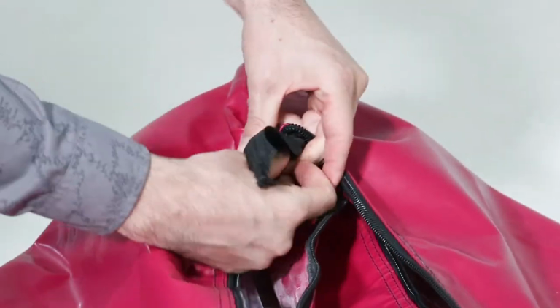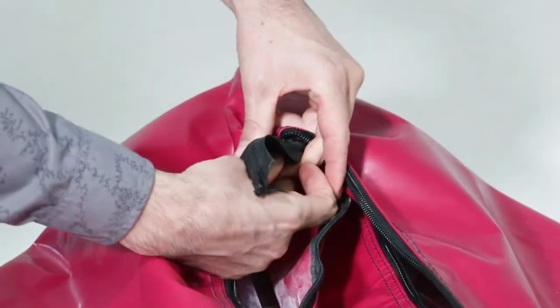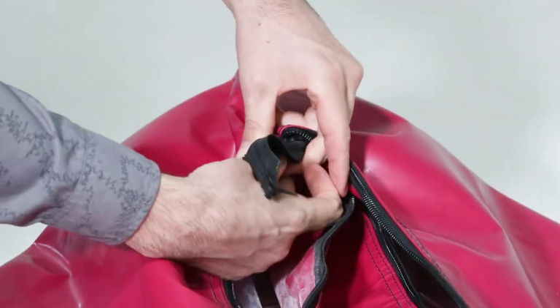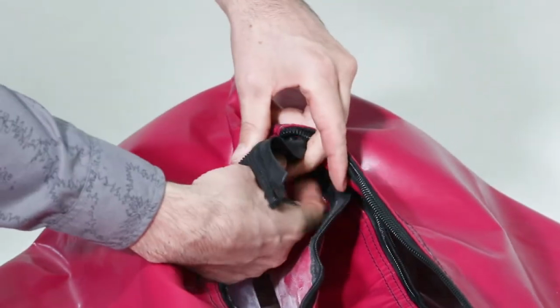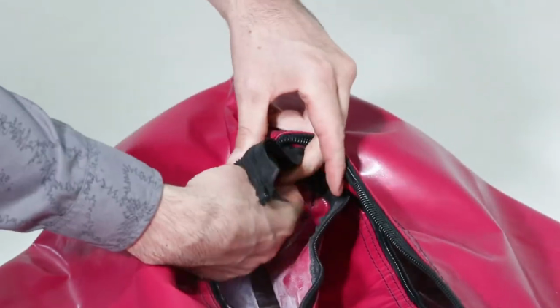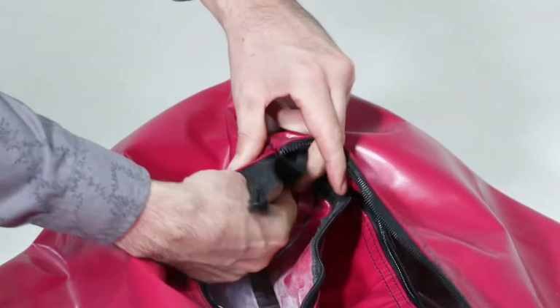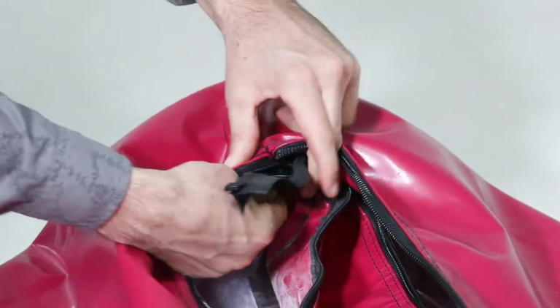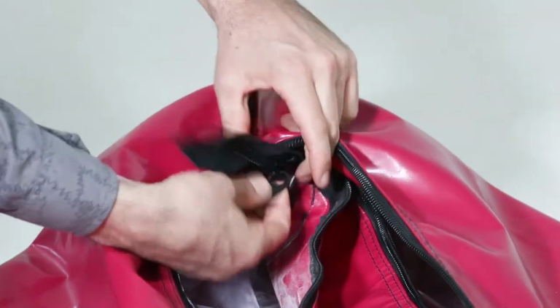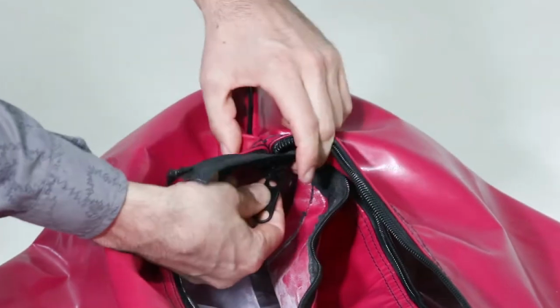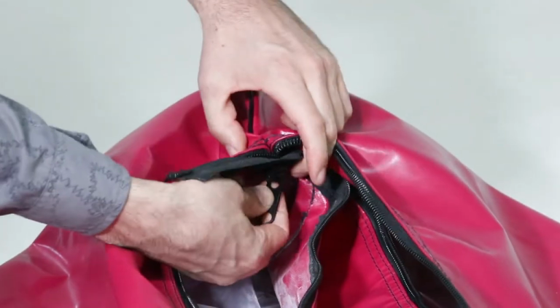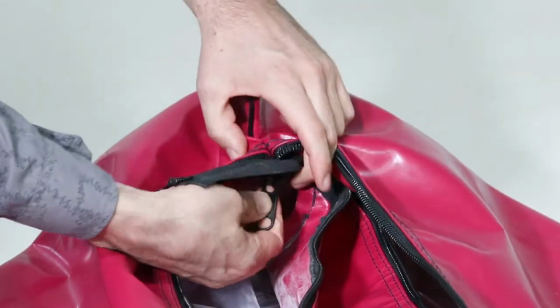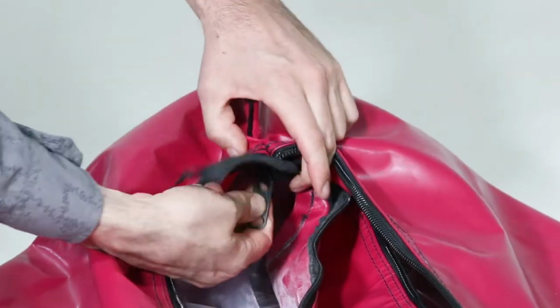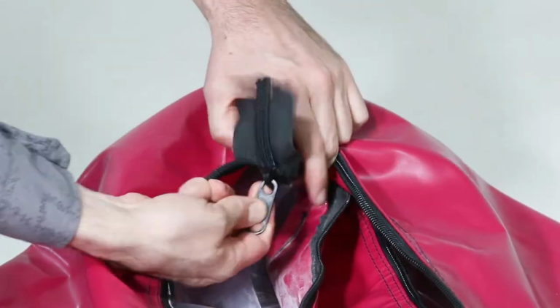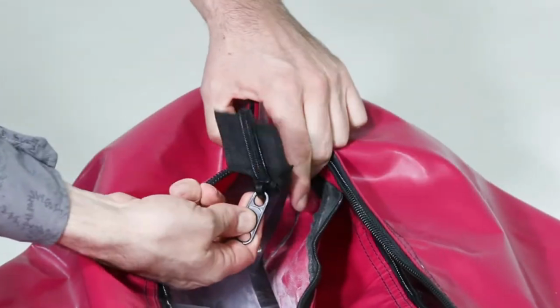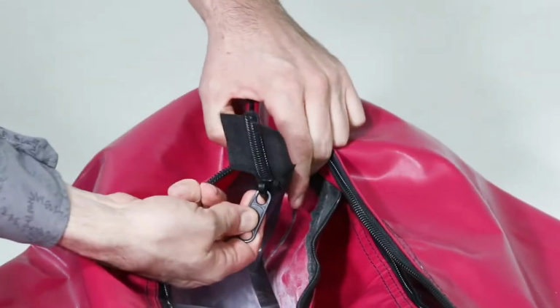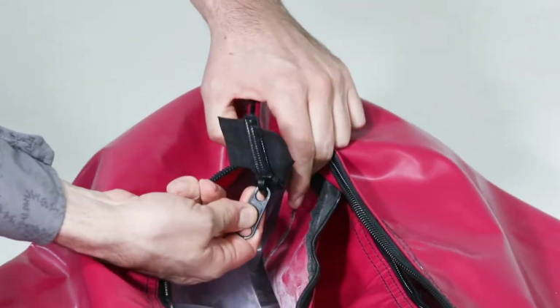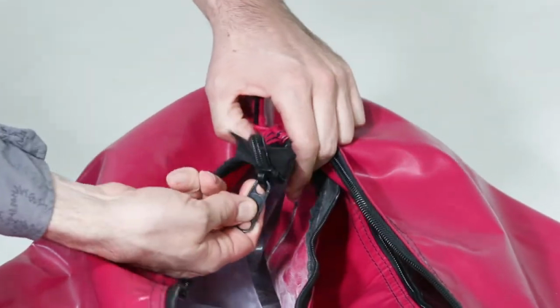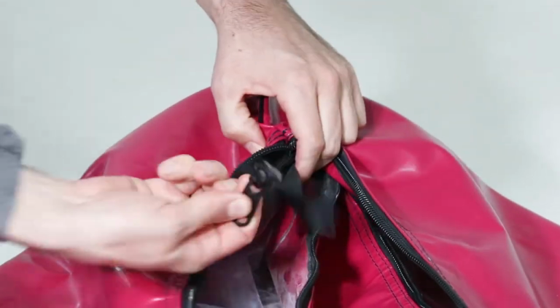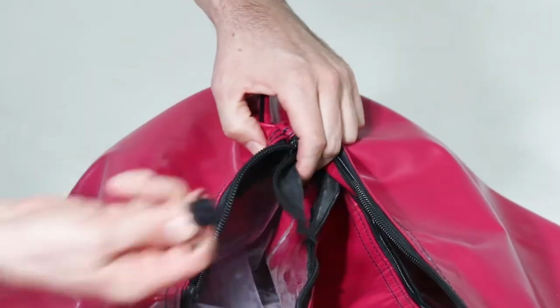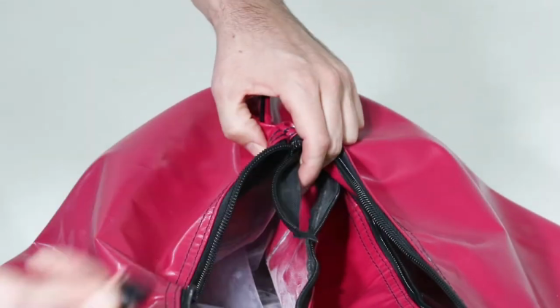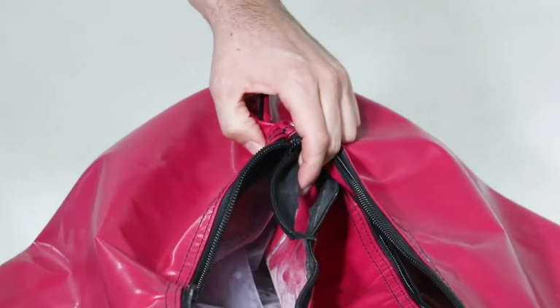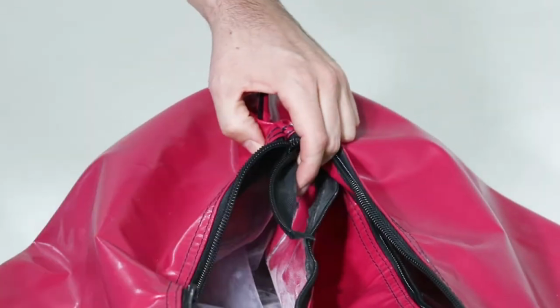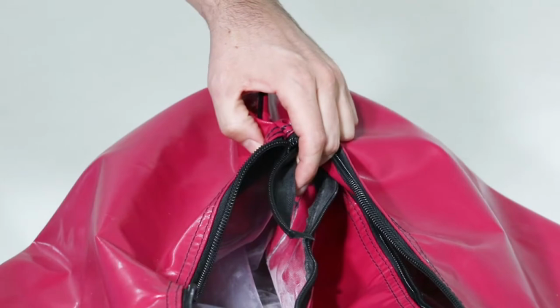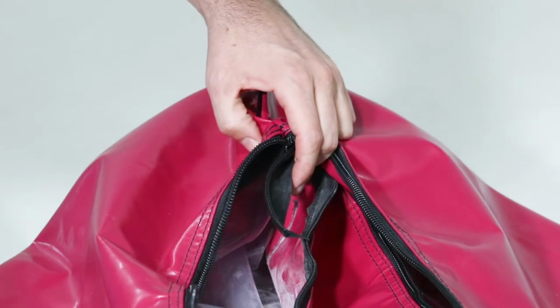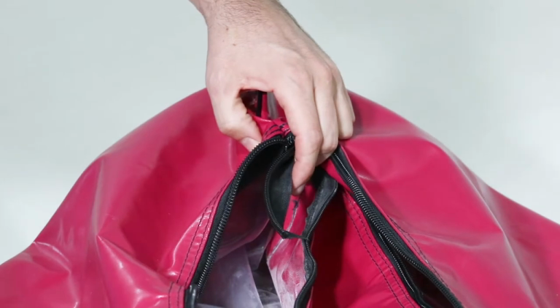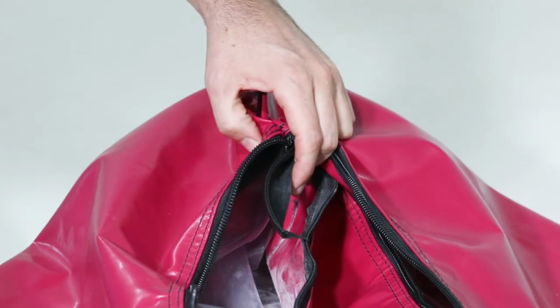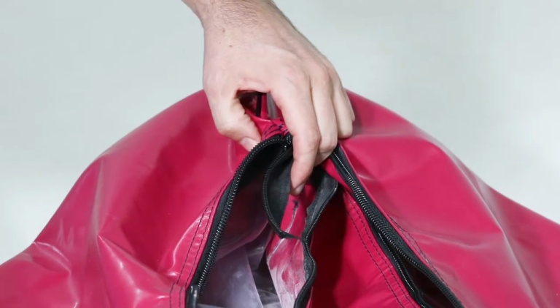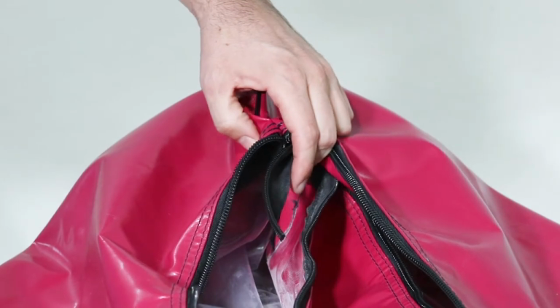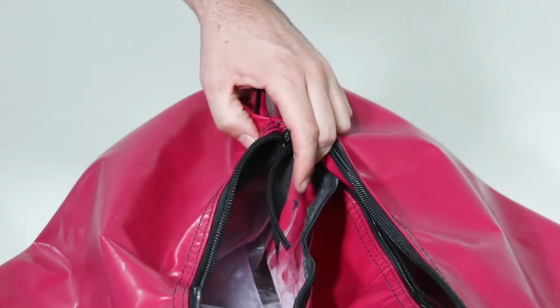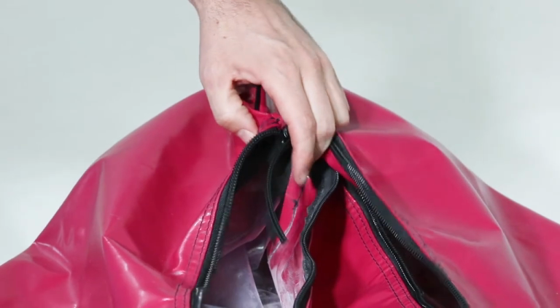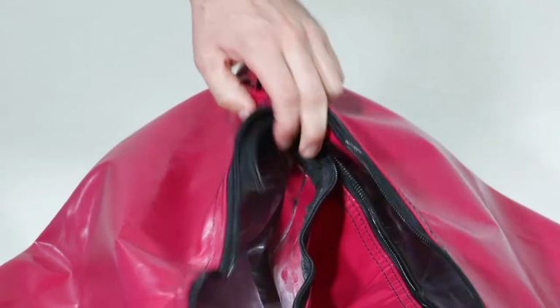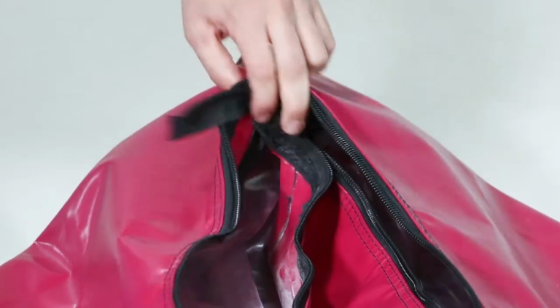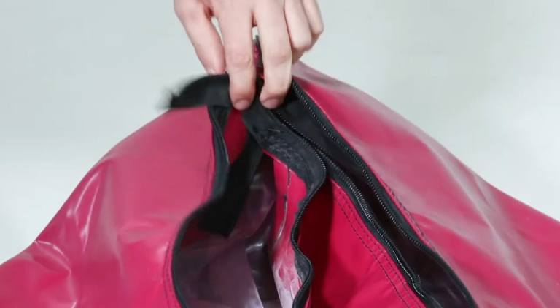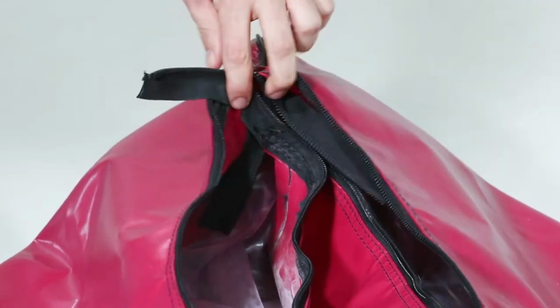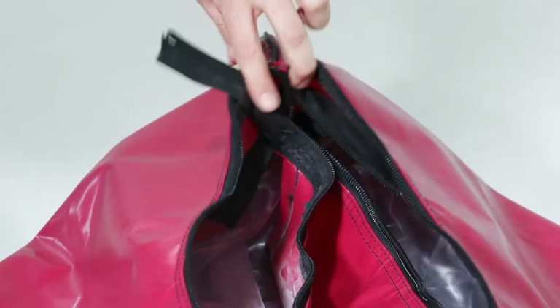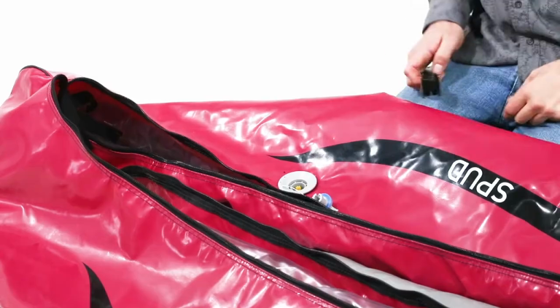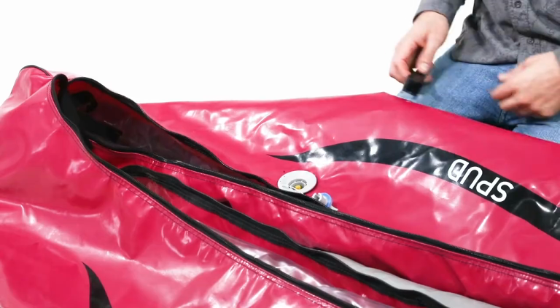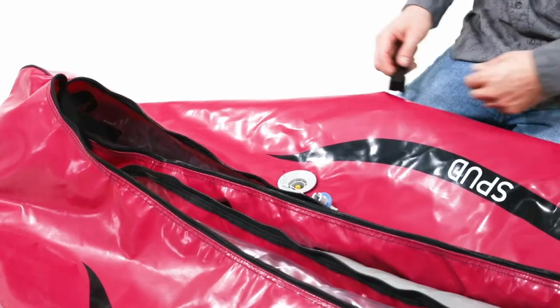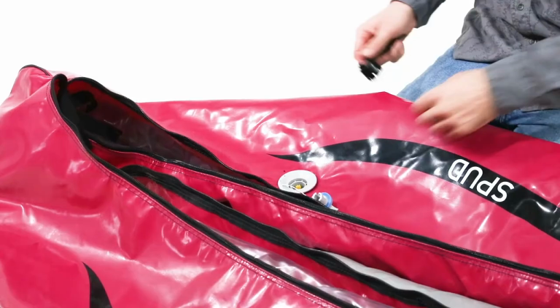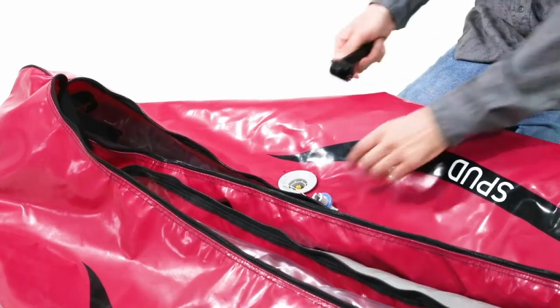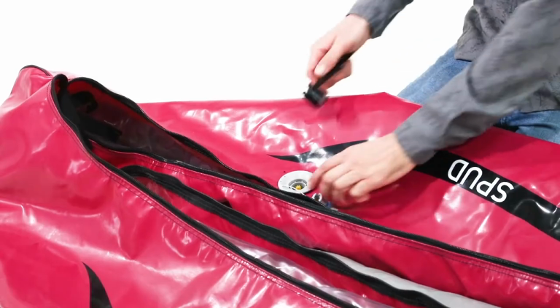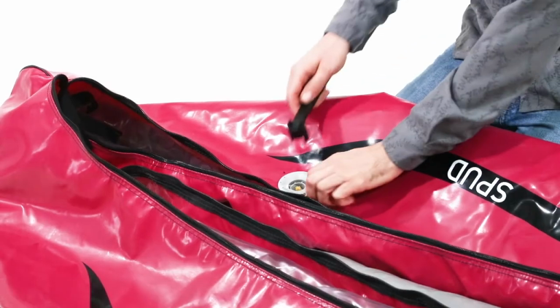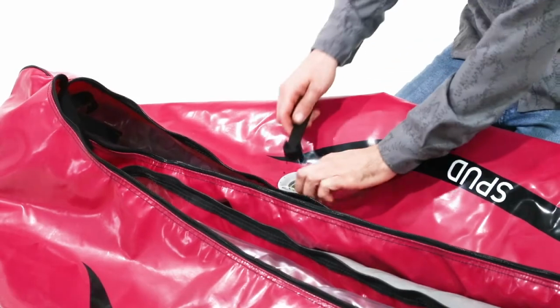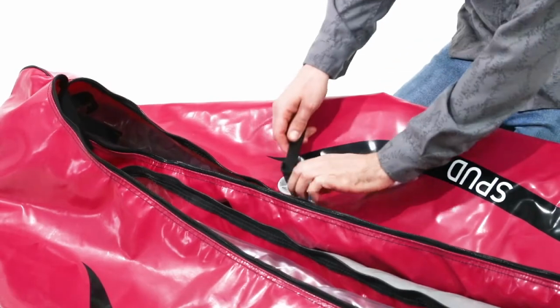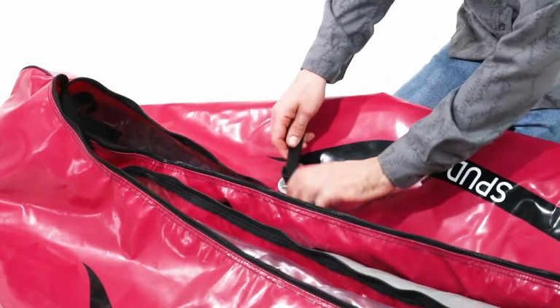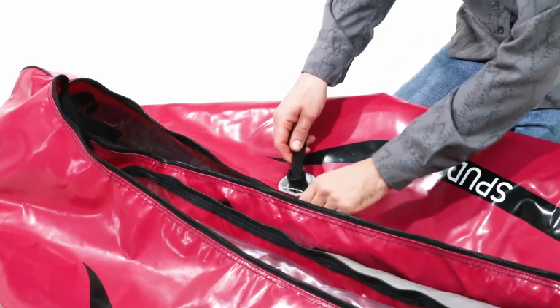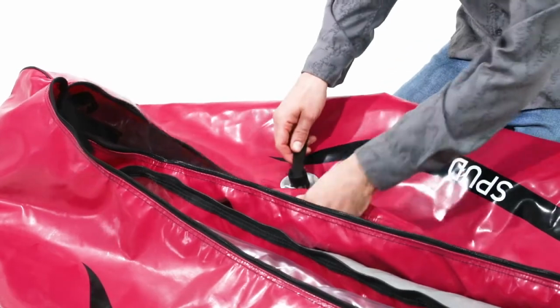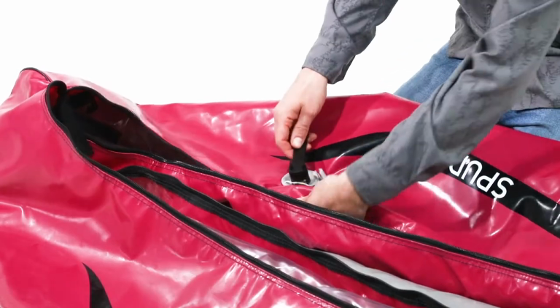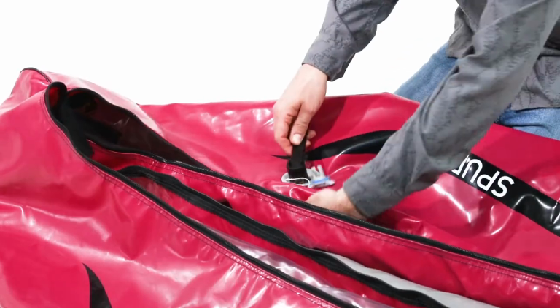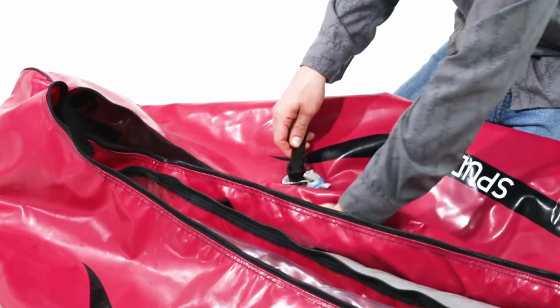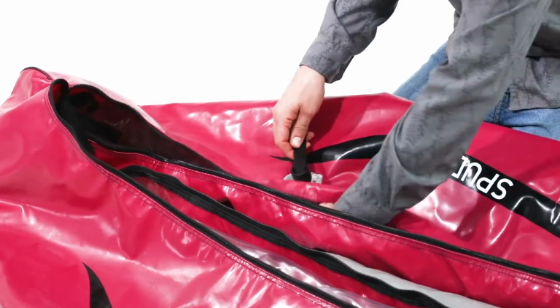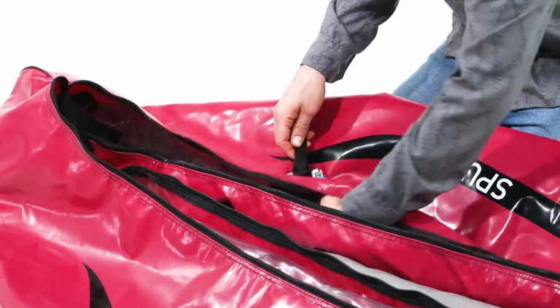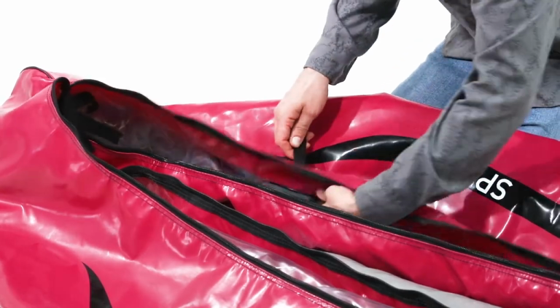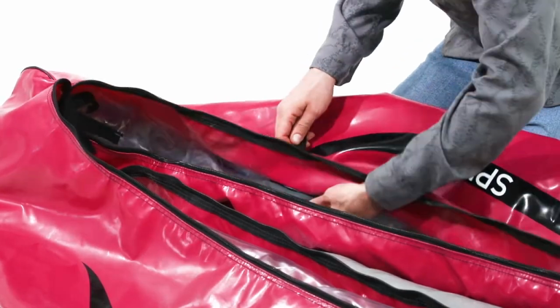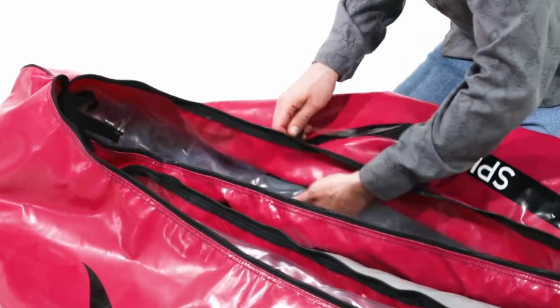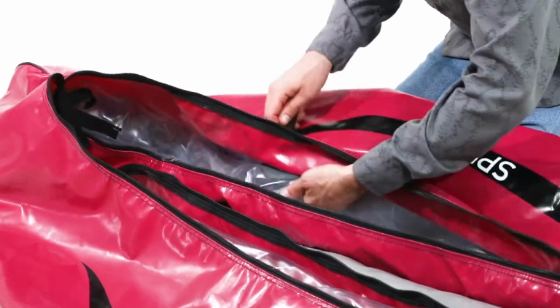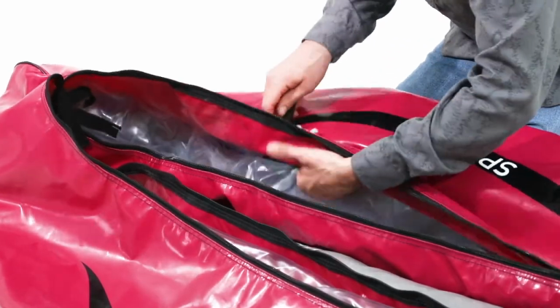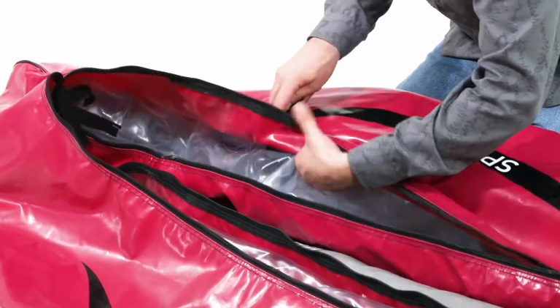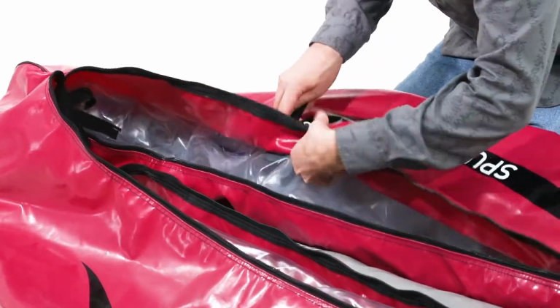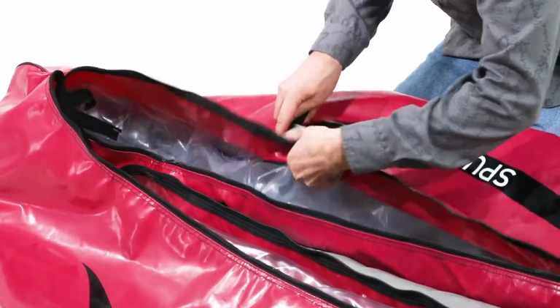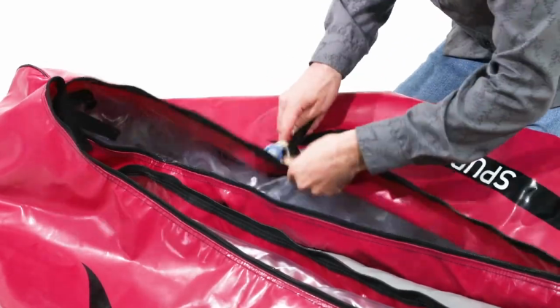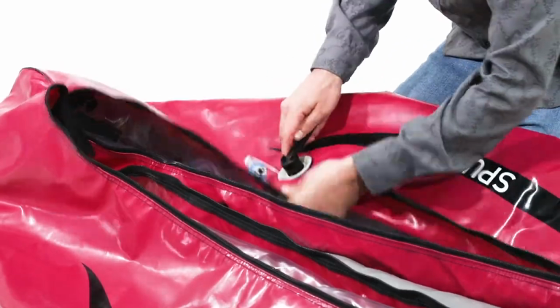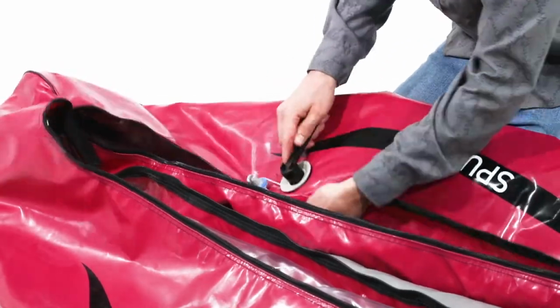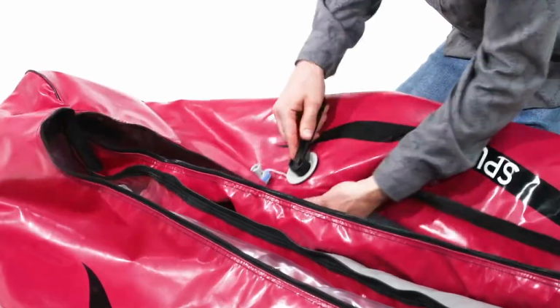Repeat this process on the other end of the boat. With both ends of the boat unzipped, remove the valve completely.